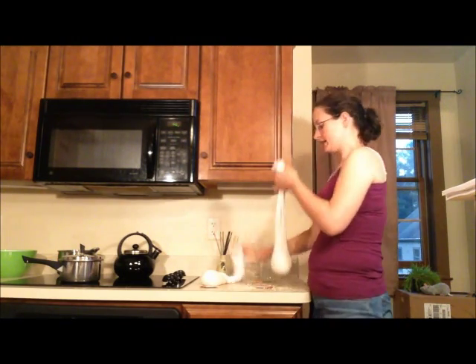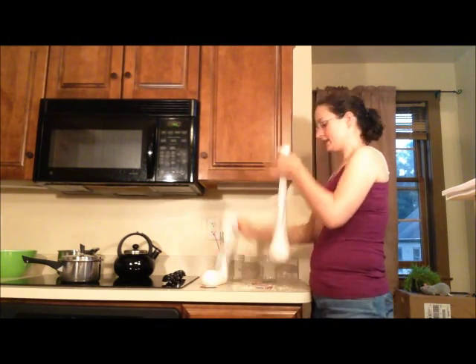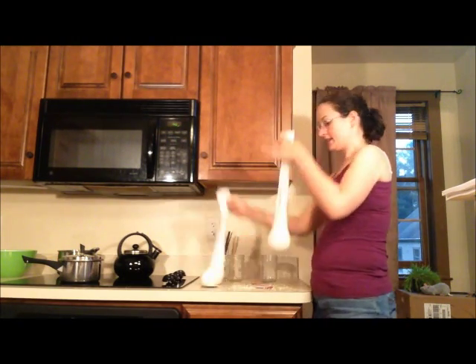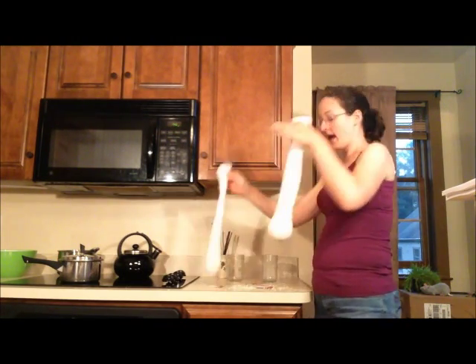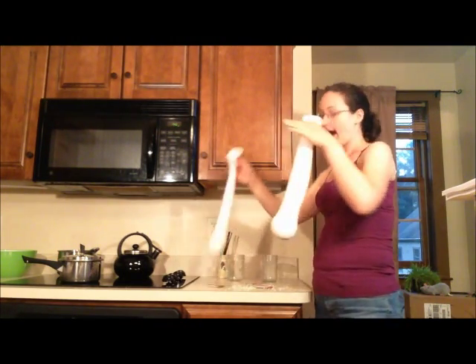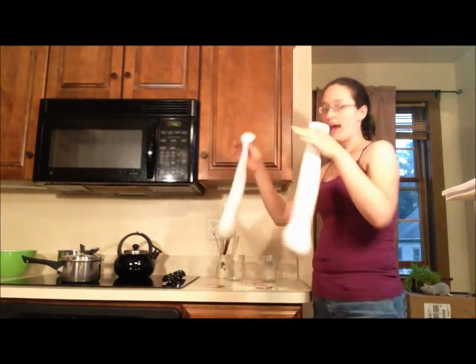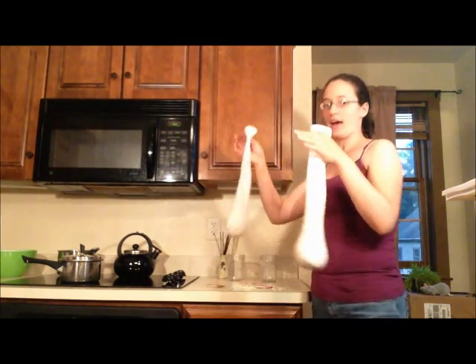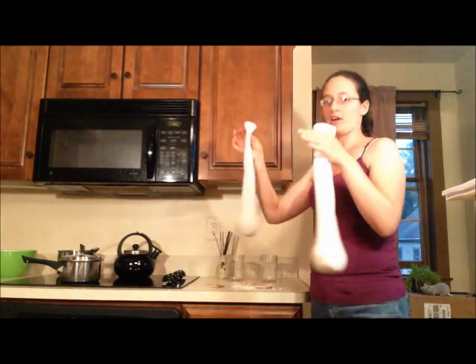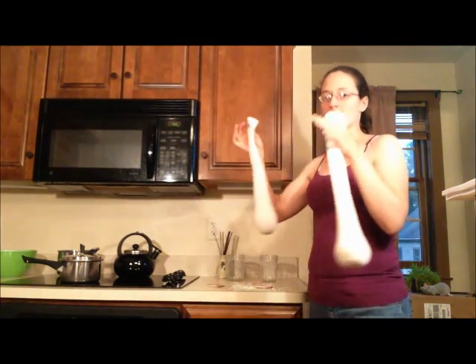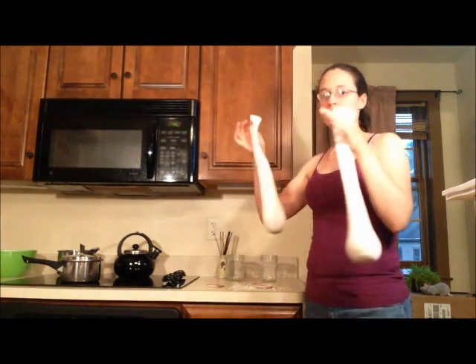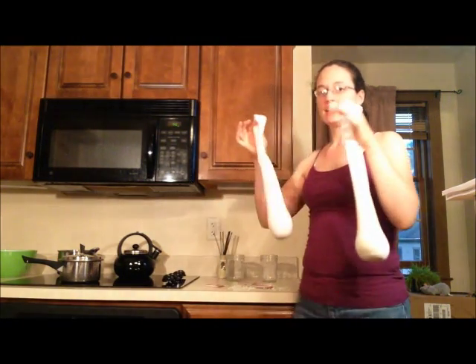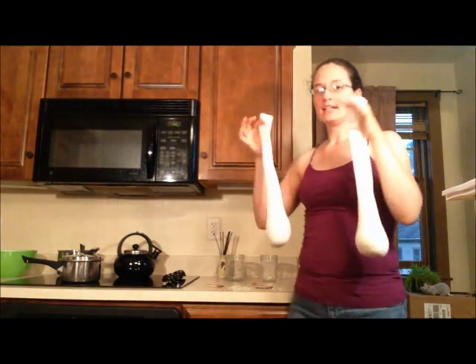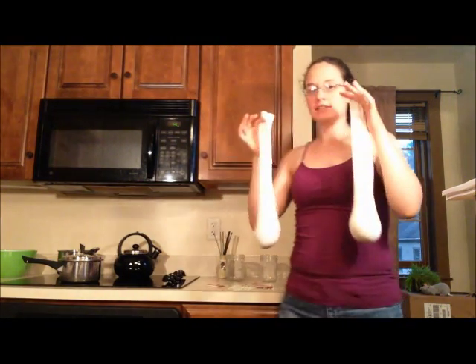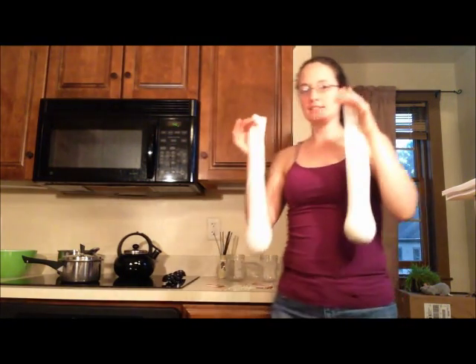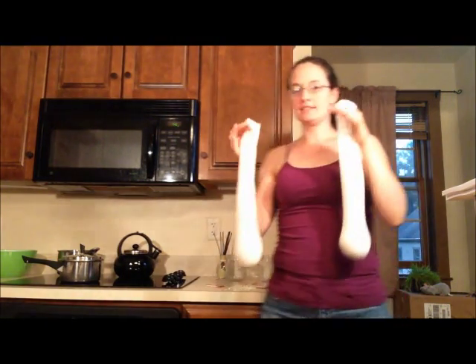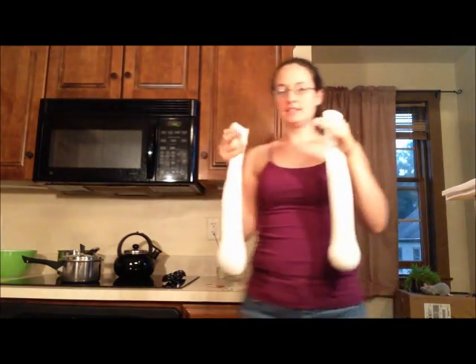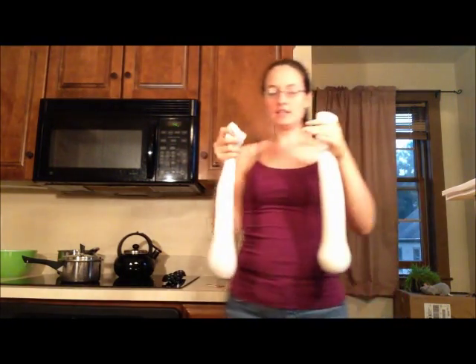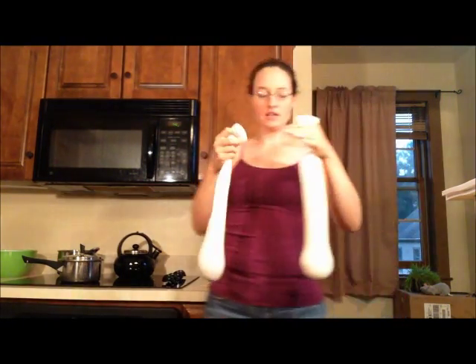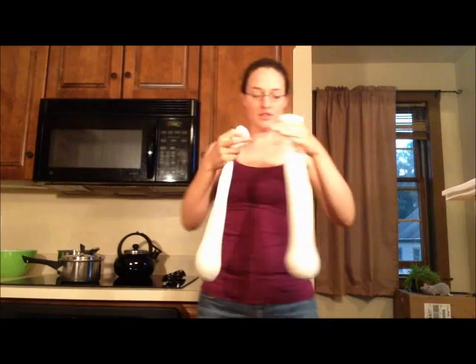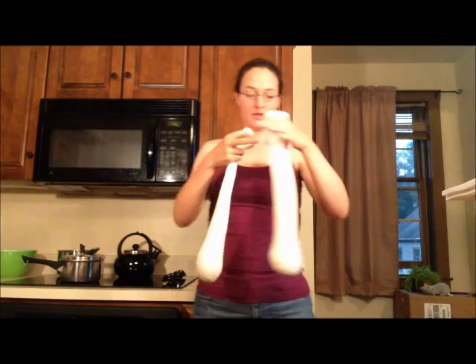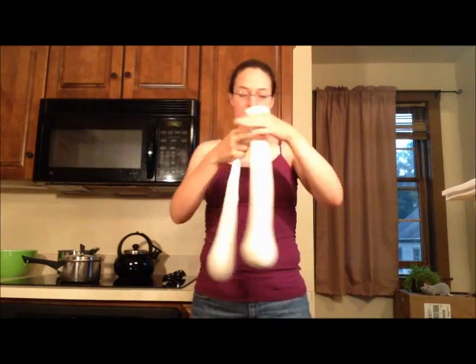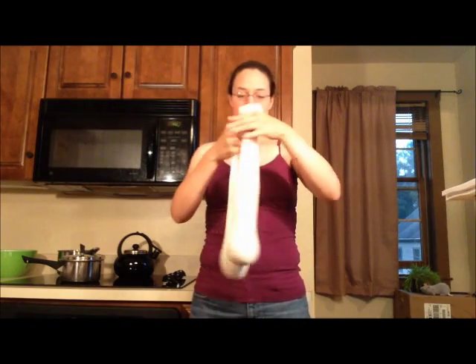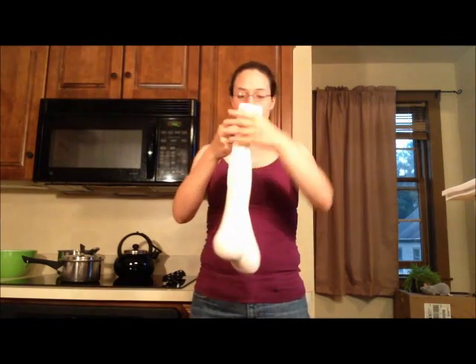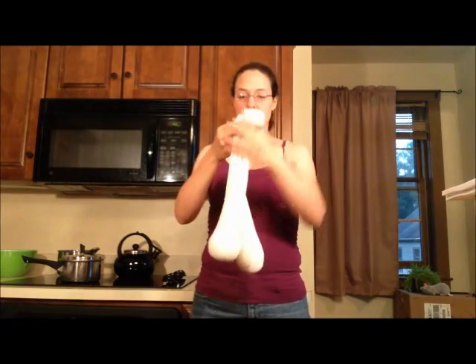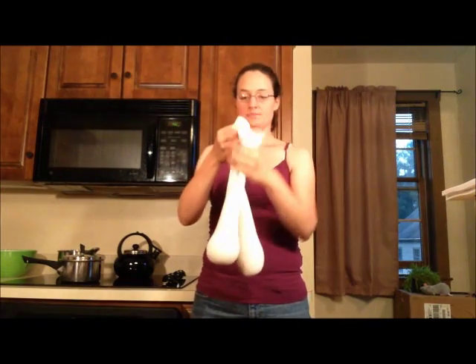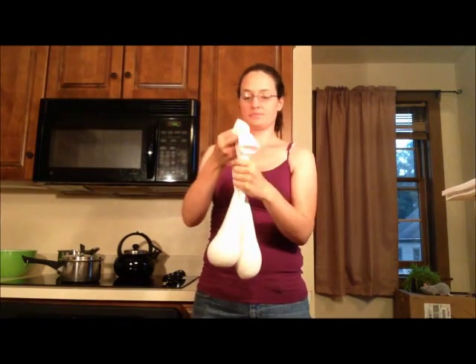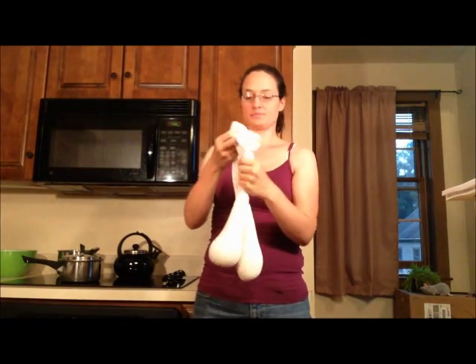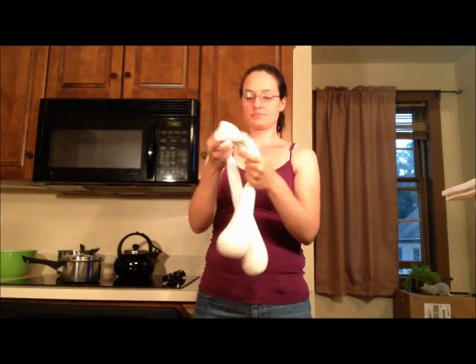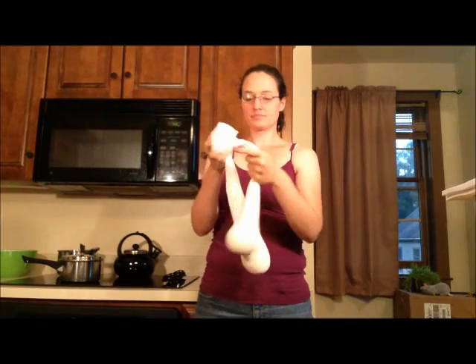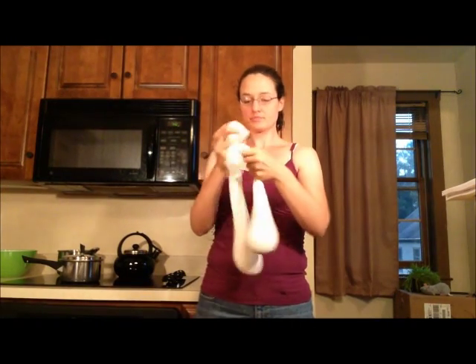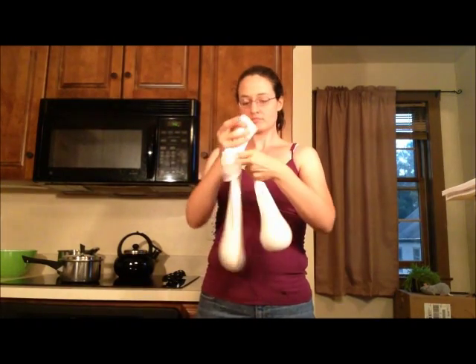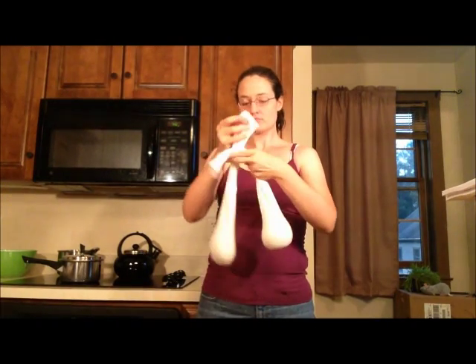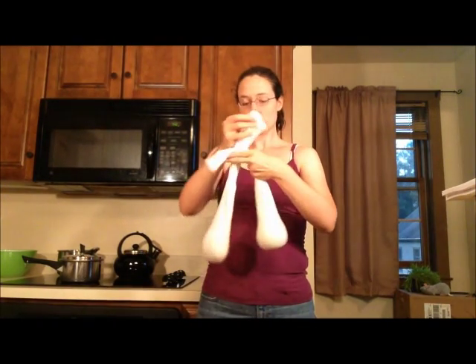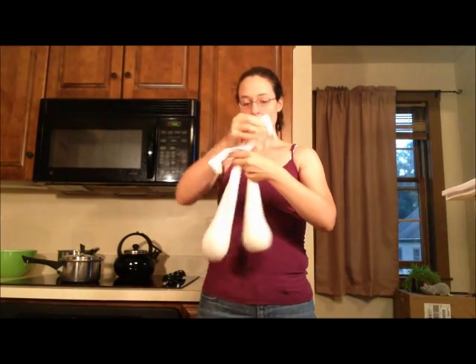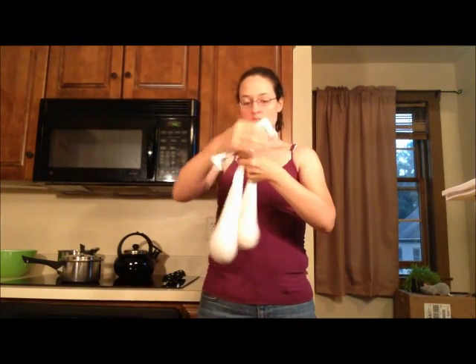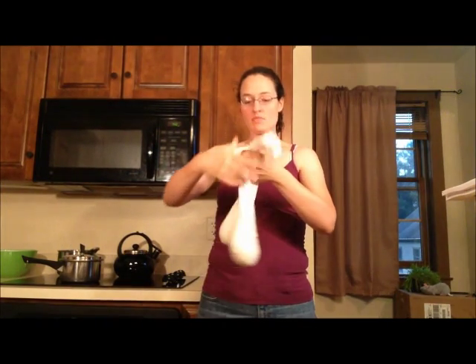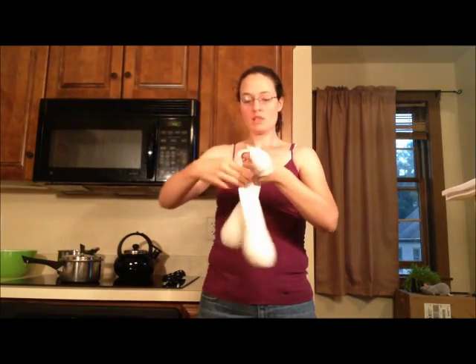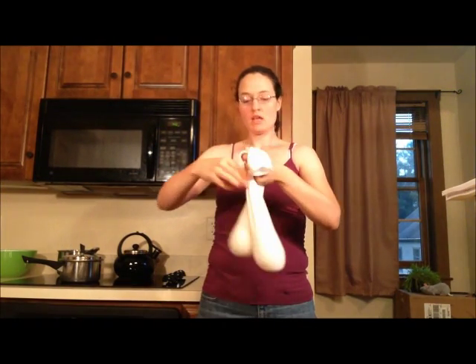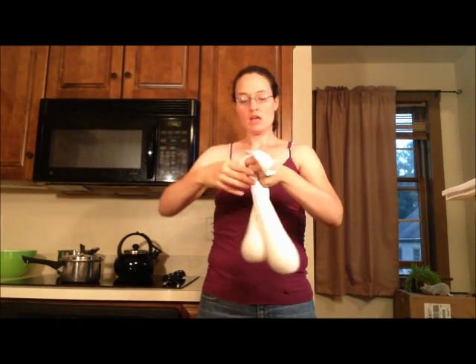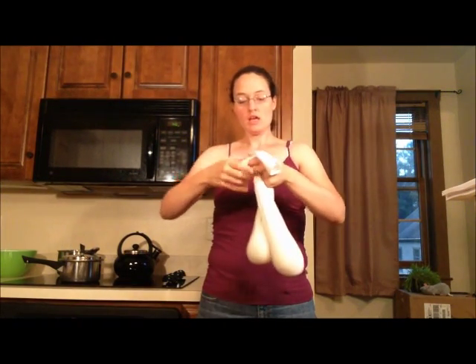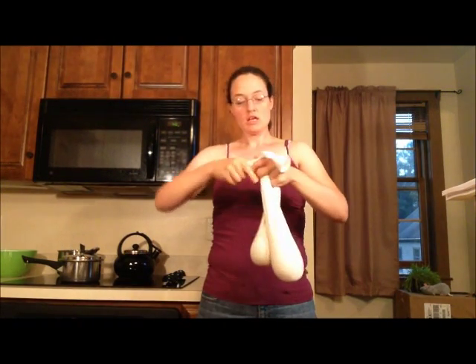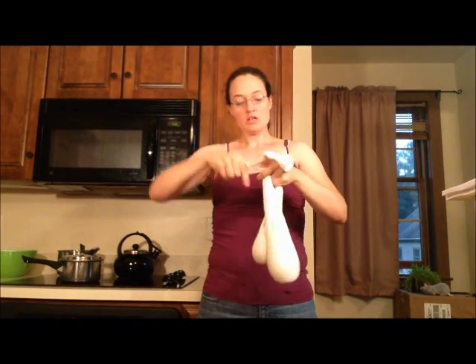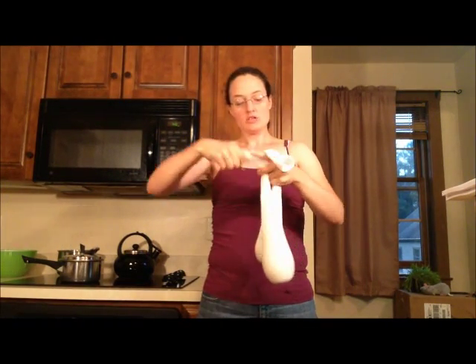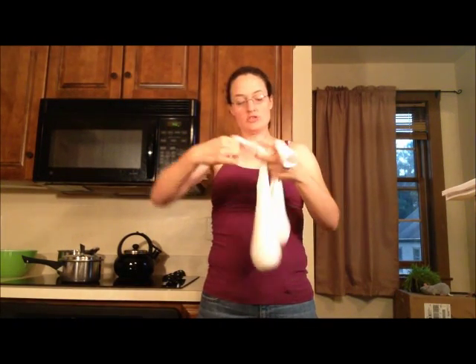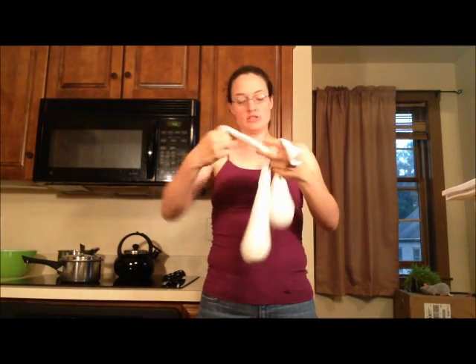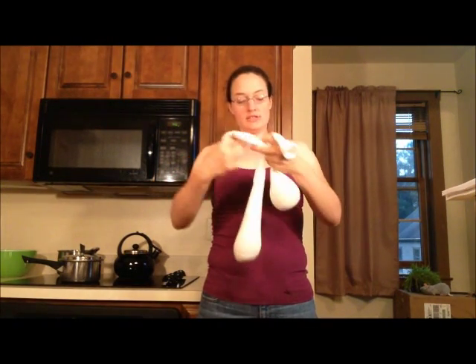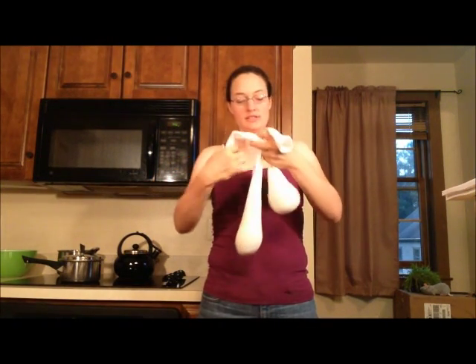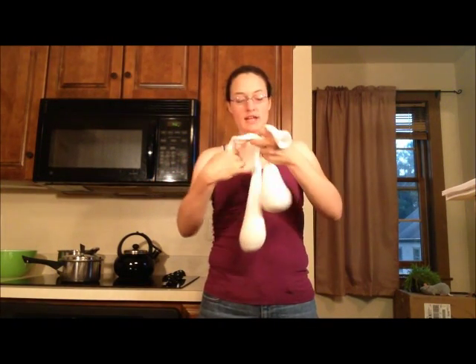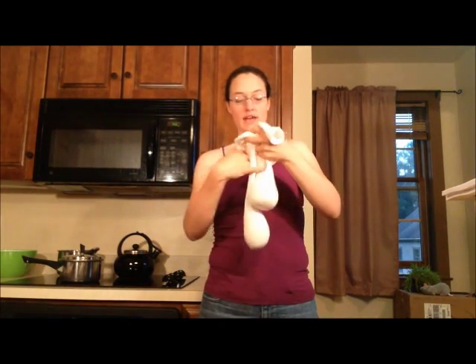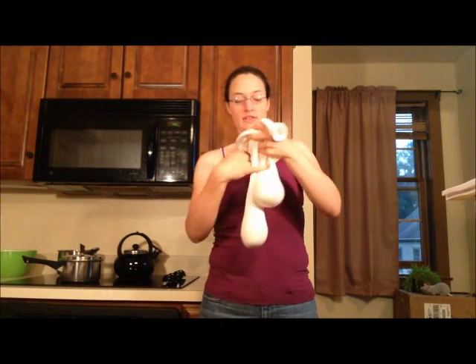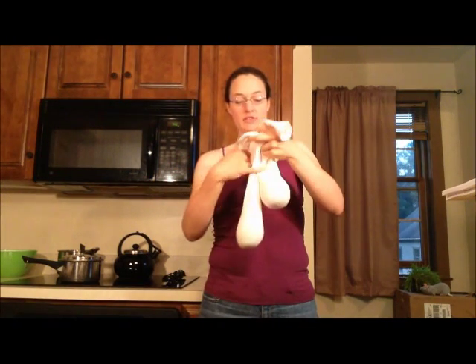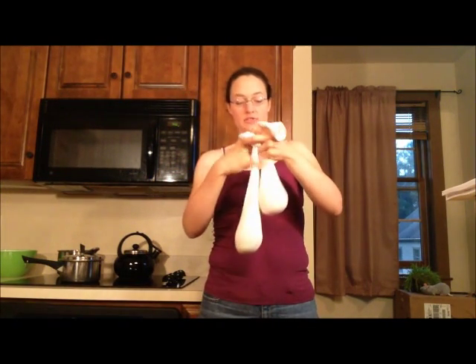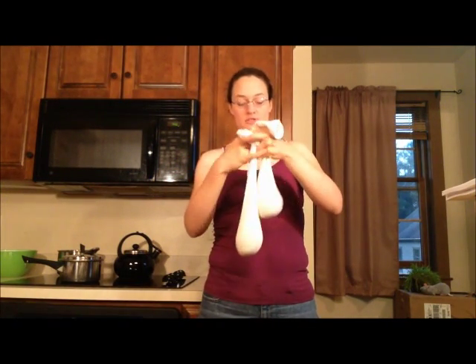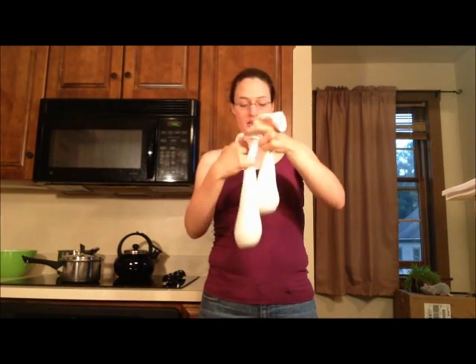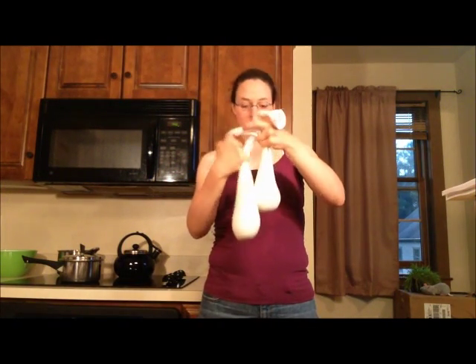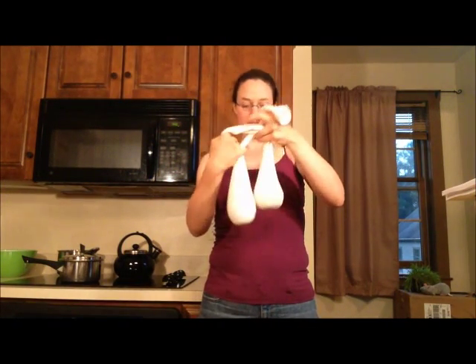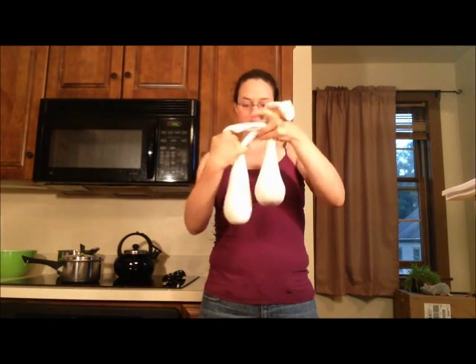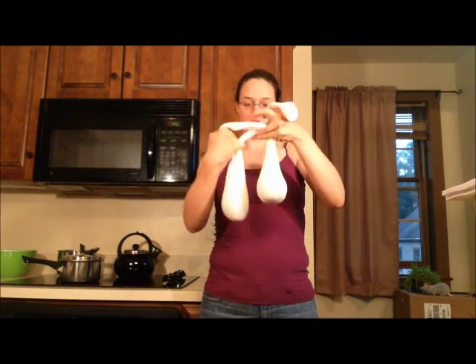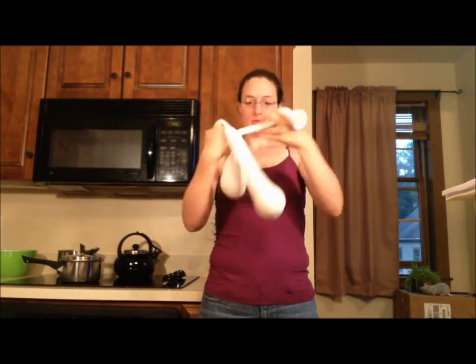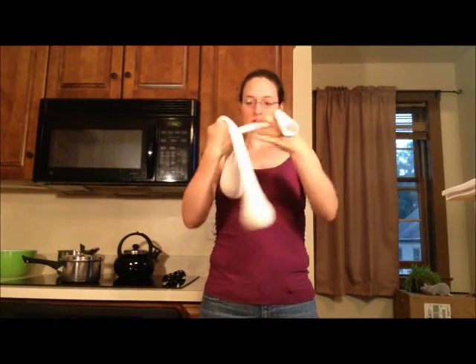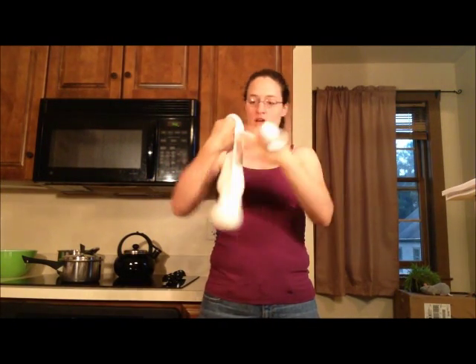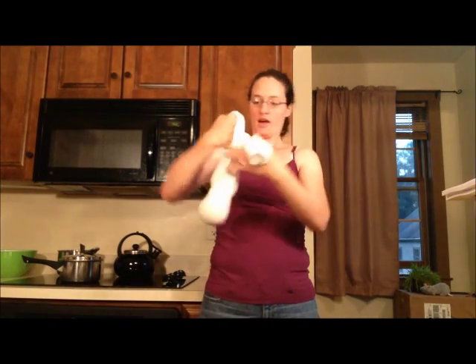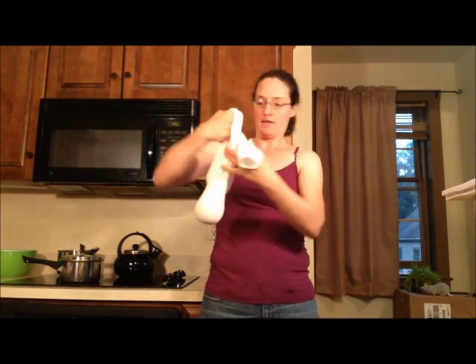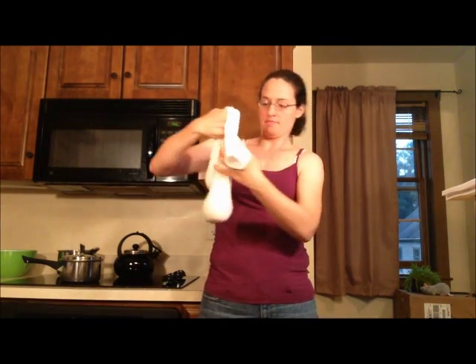Now, to seal them, just tie the two socks together with a knot.